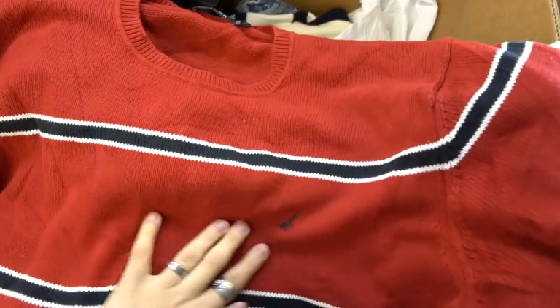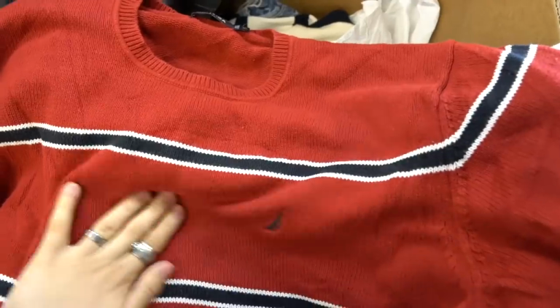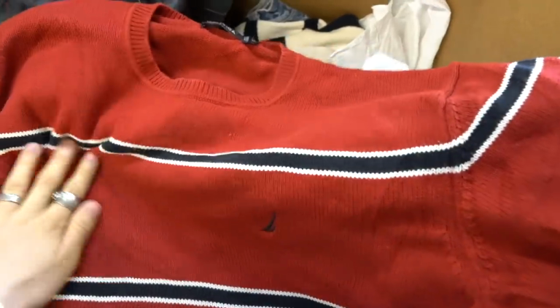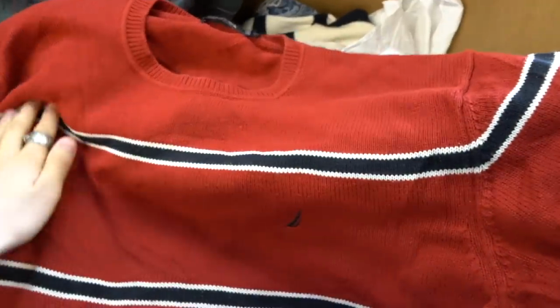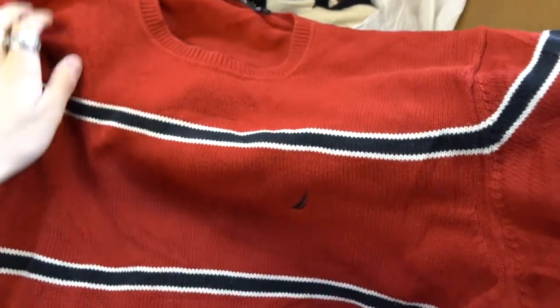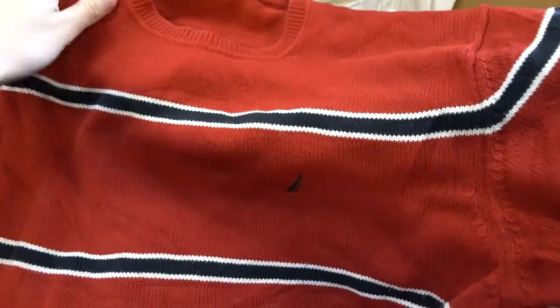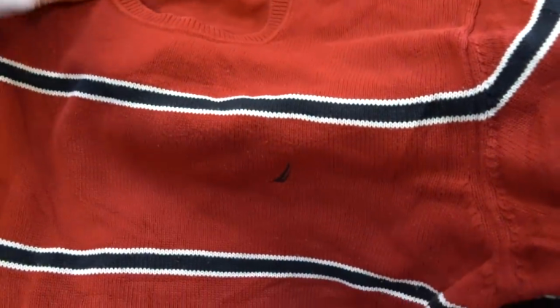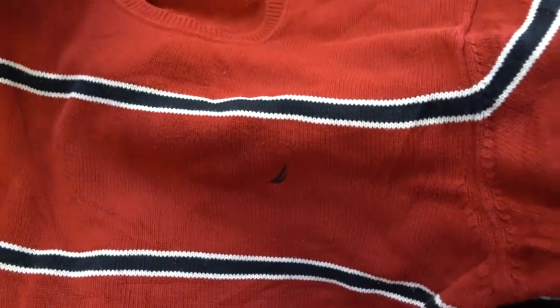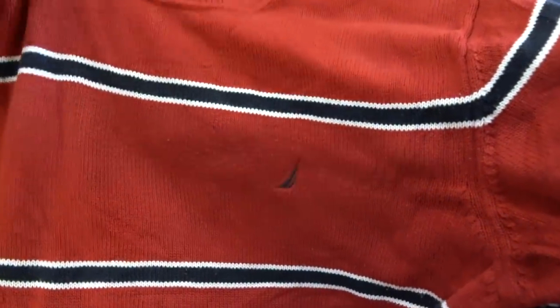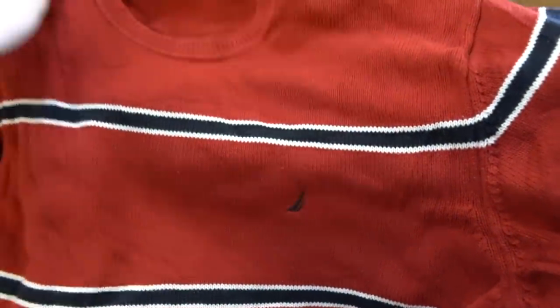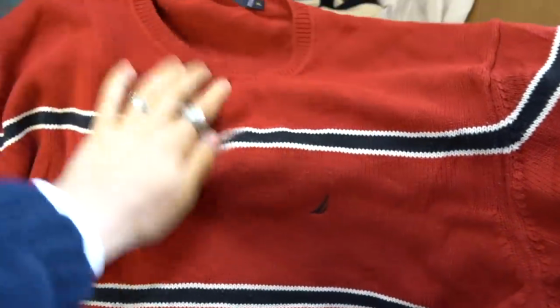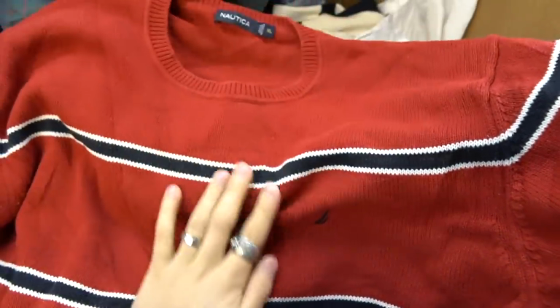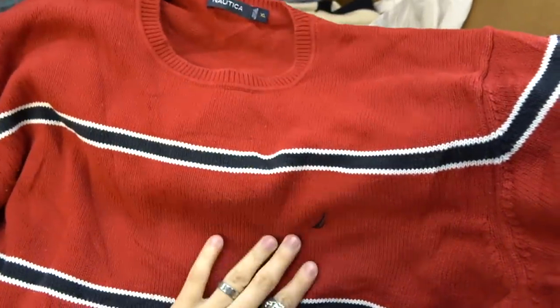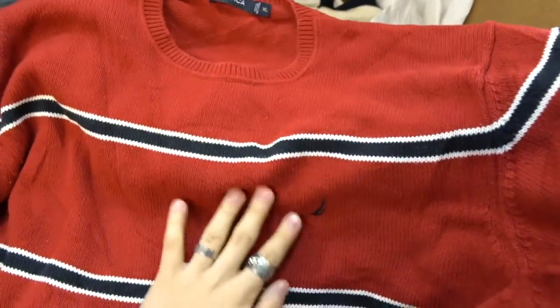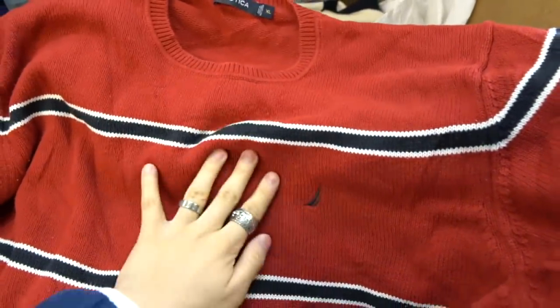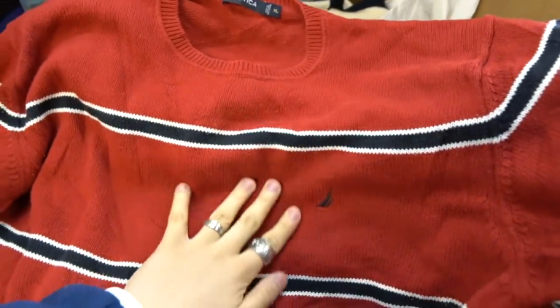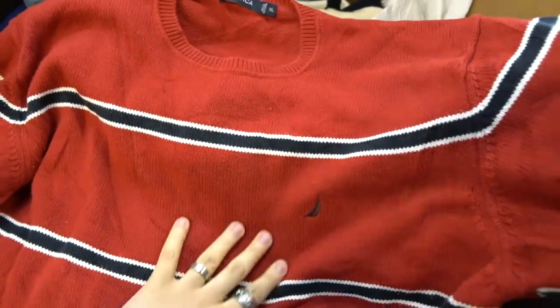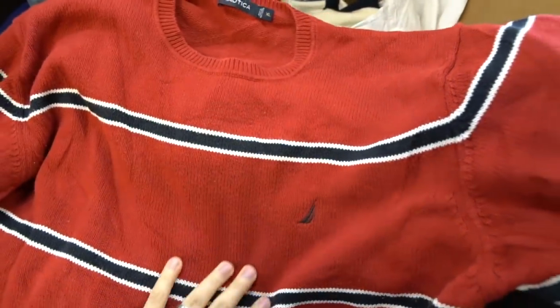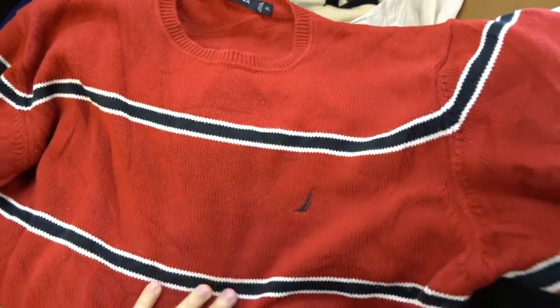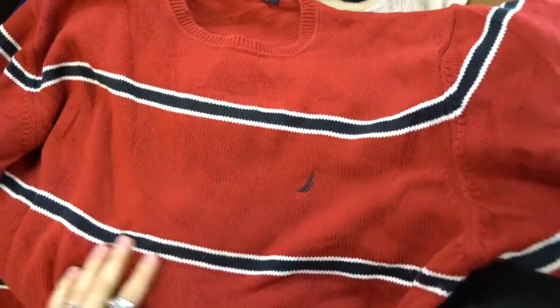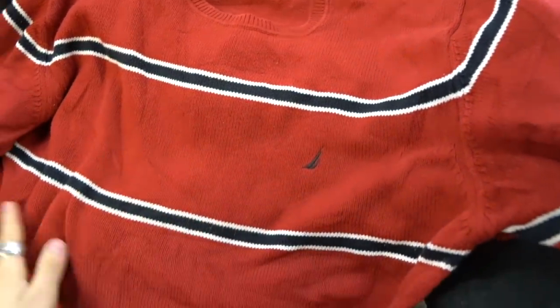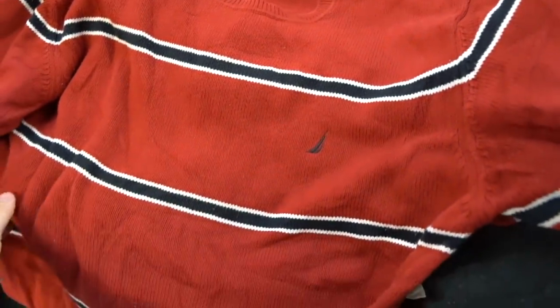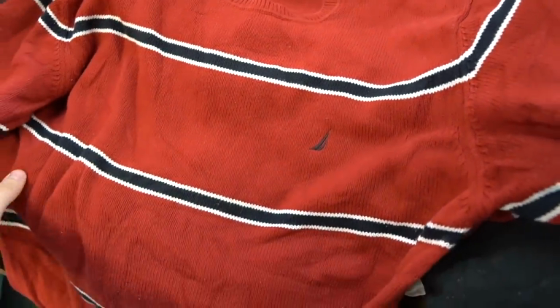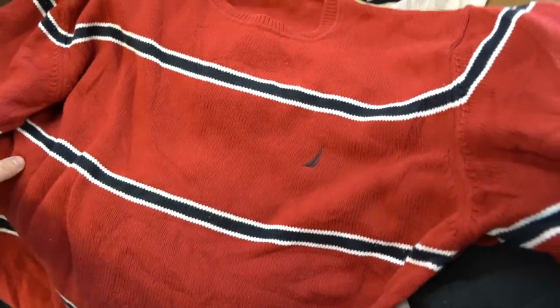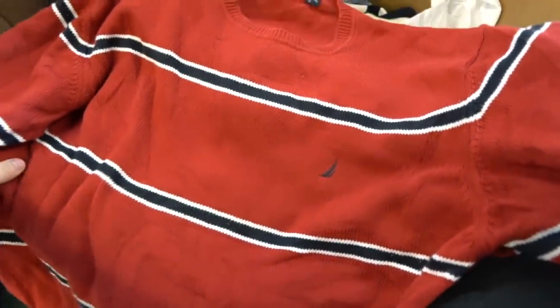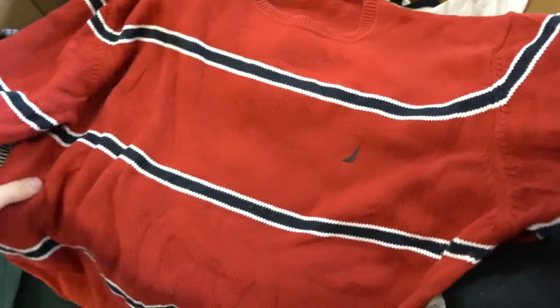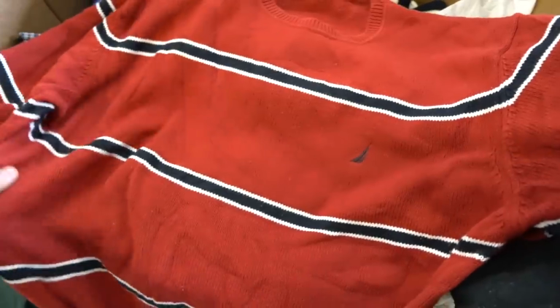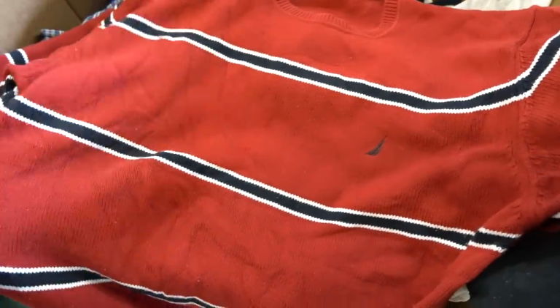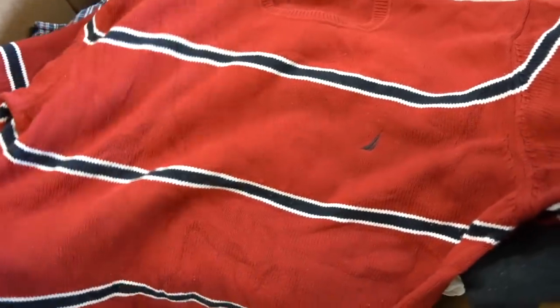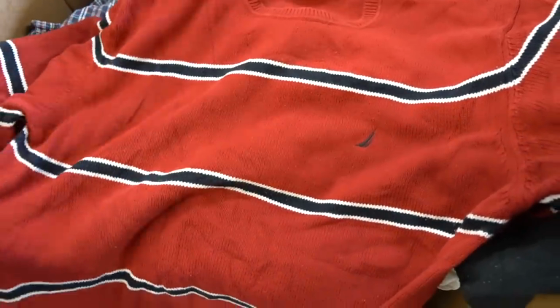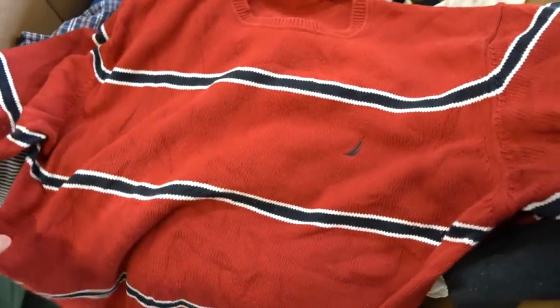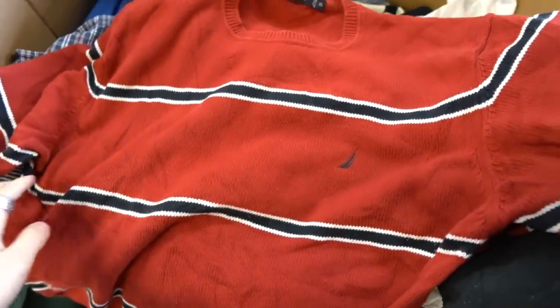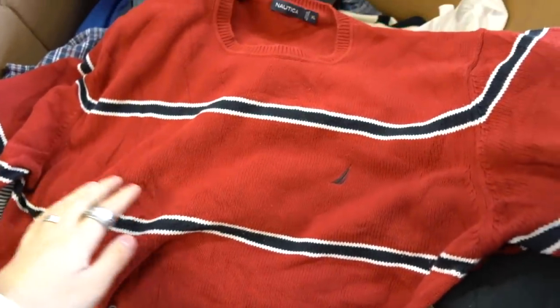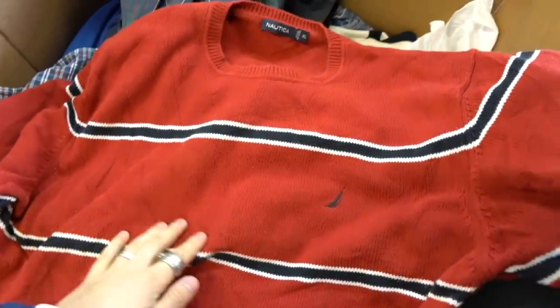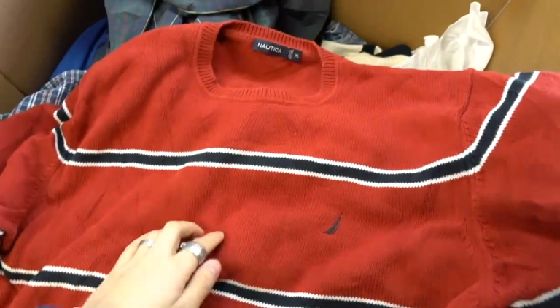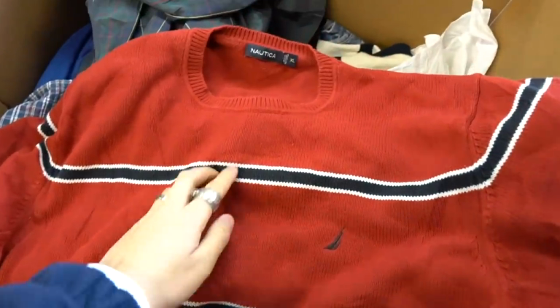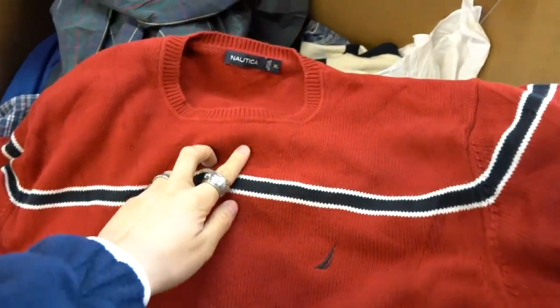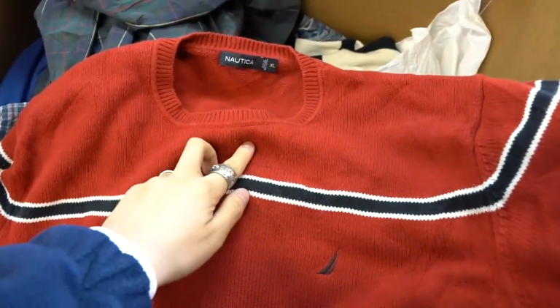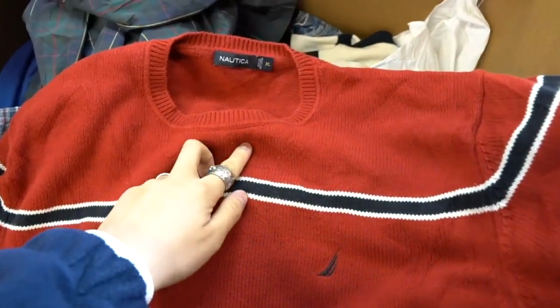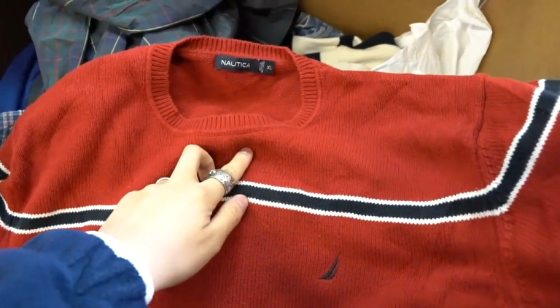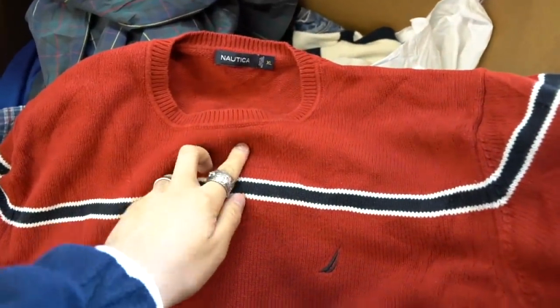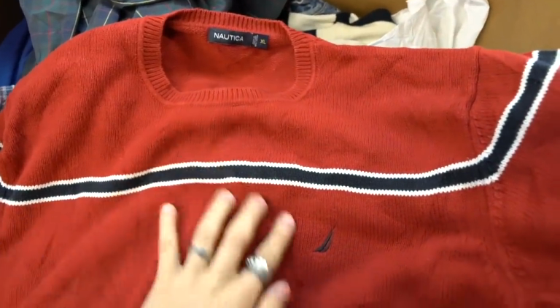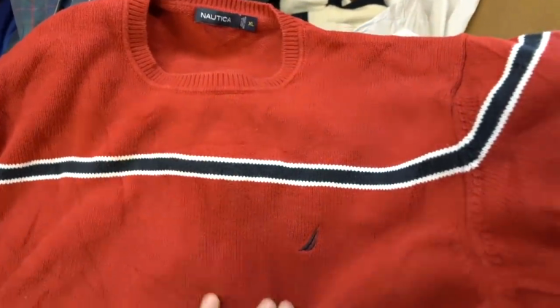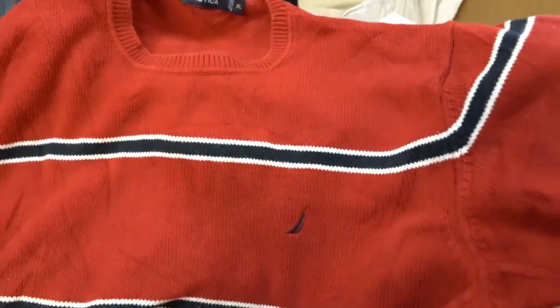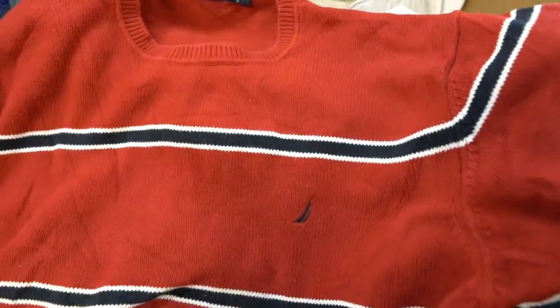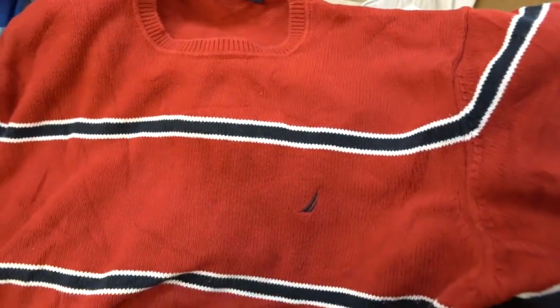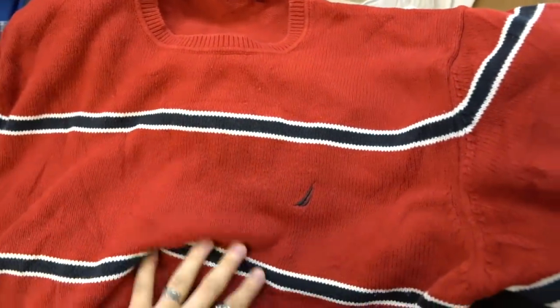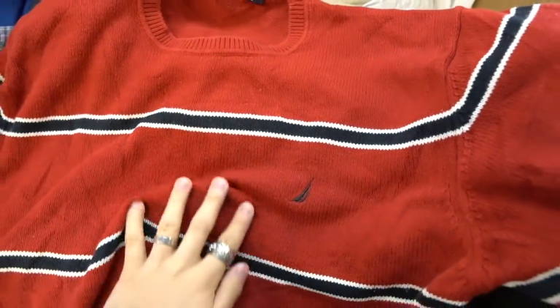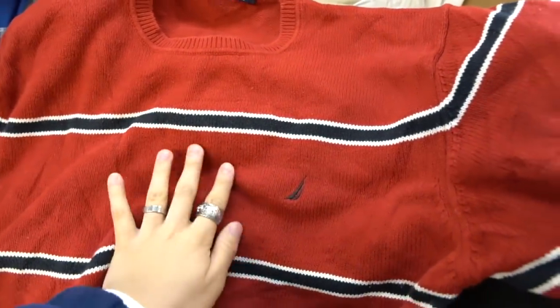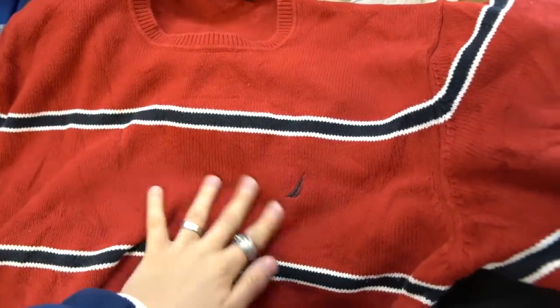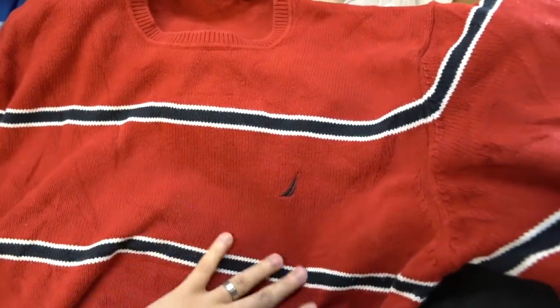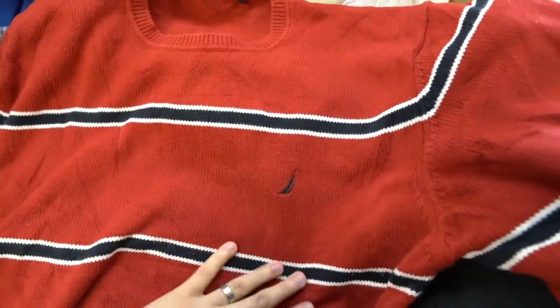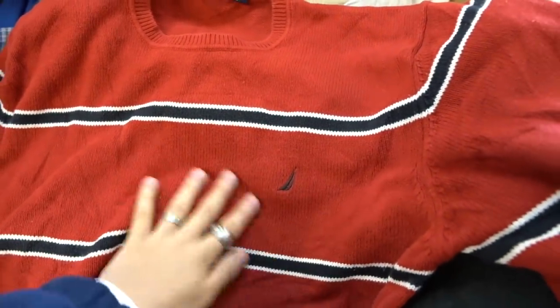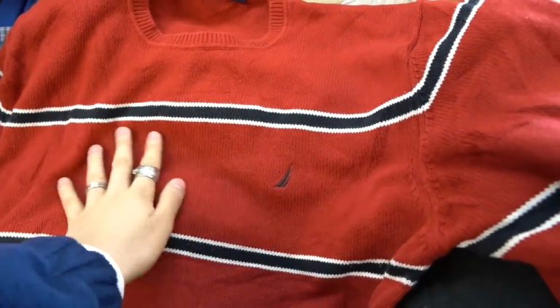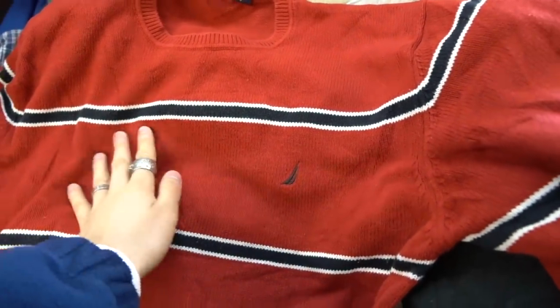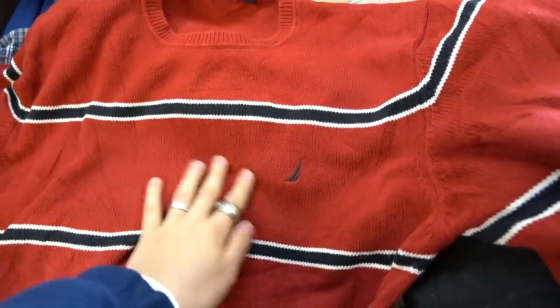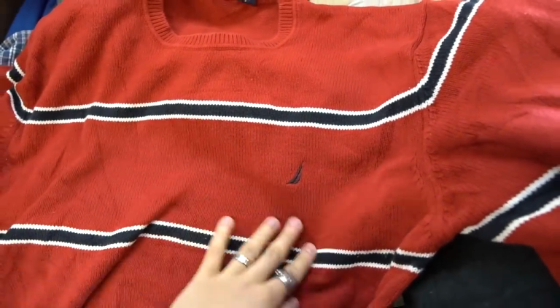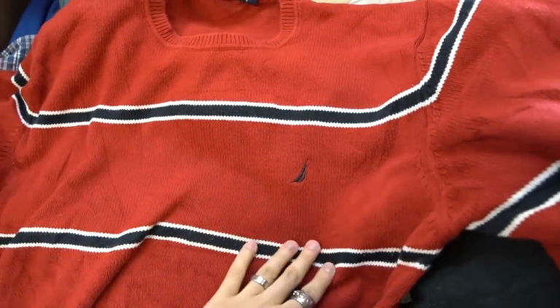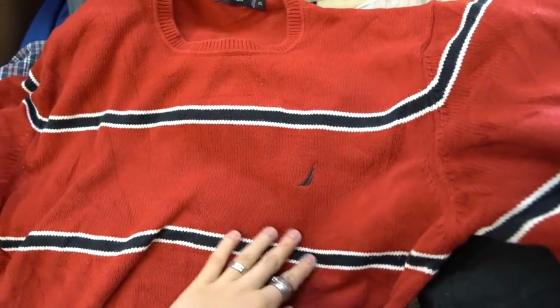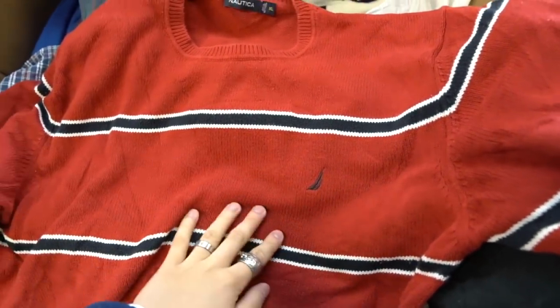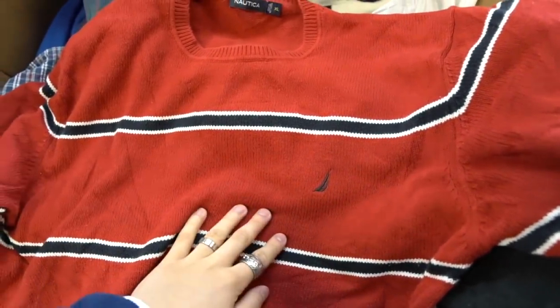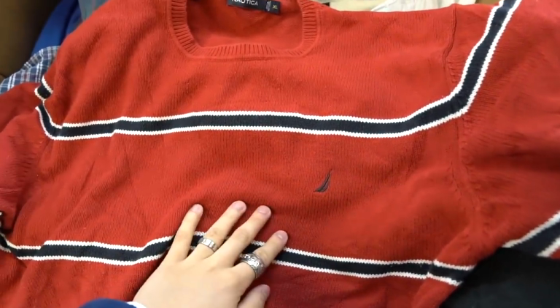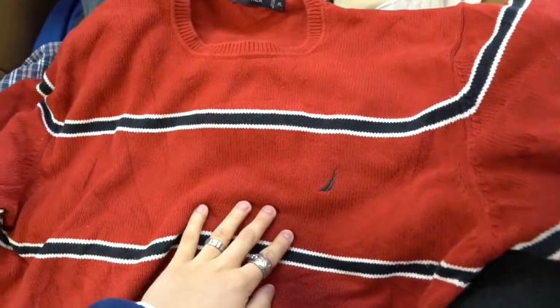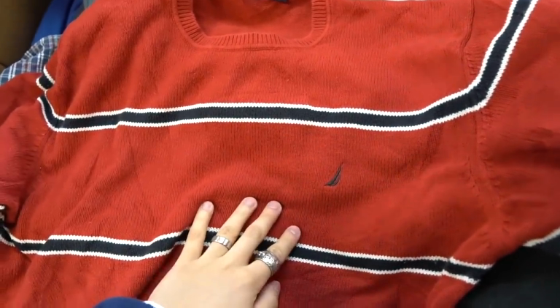Full Nautica knitwear right here, red, black and white — it's actually really clean. The size is extra large, it looks huge, so I might hold onto this but I'm not sure.